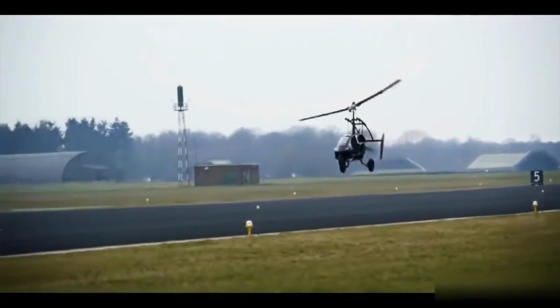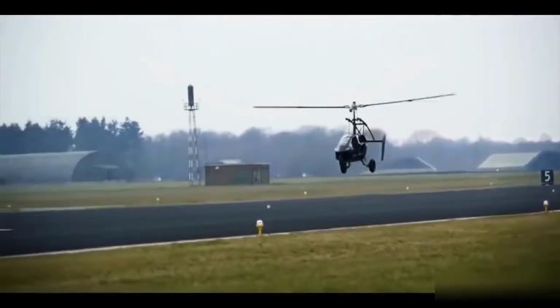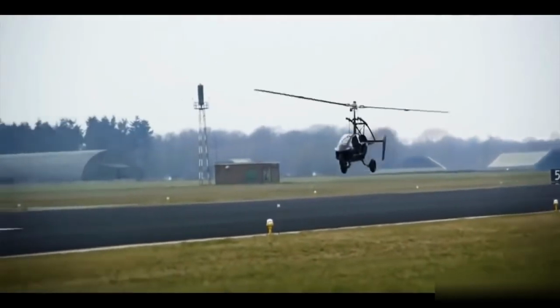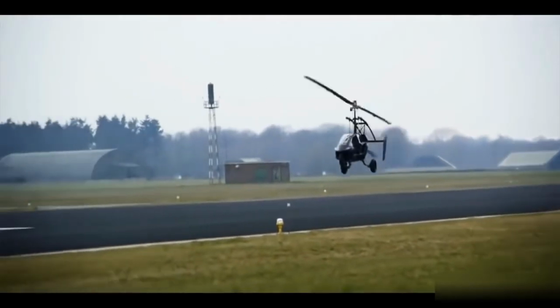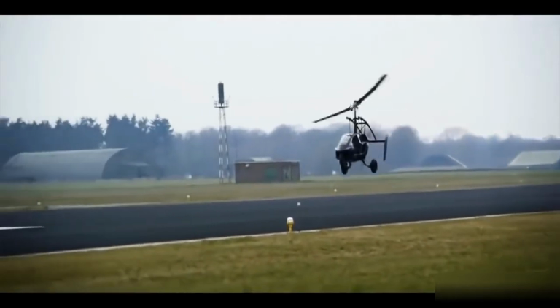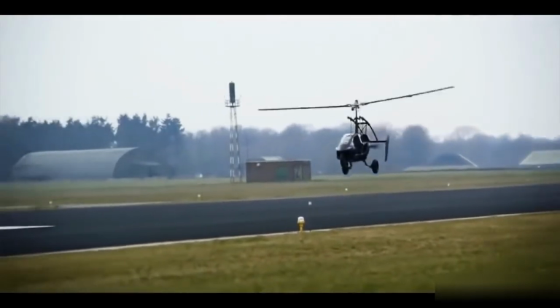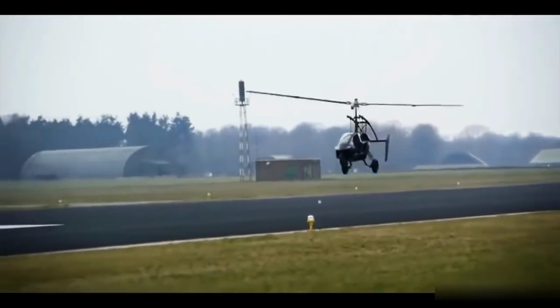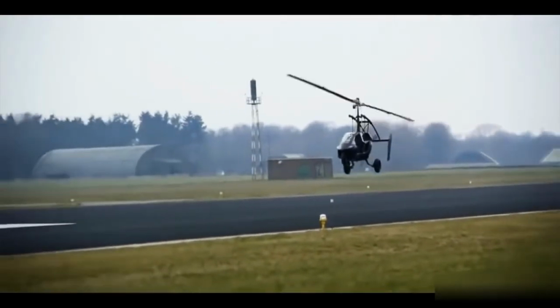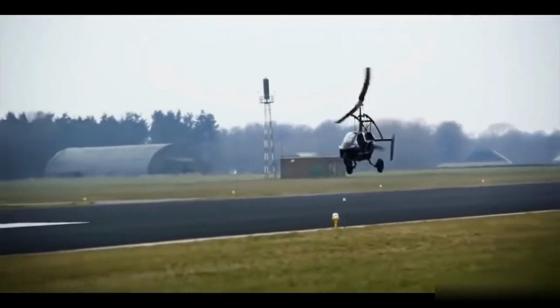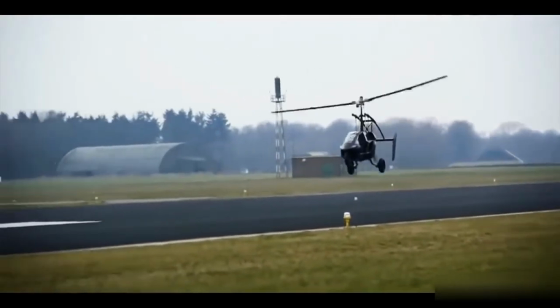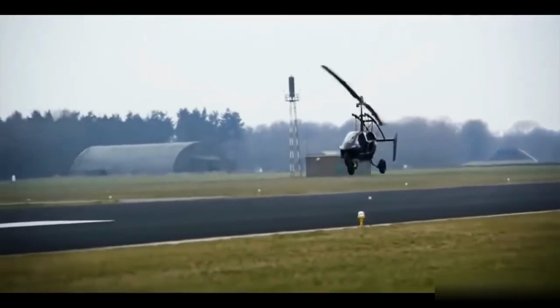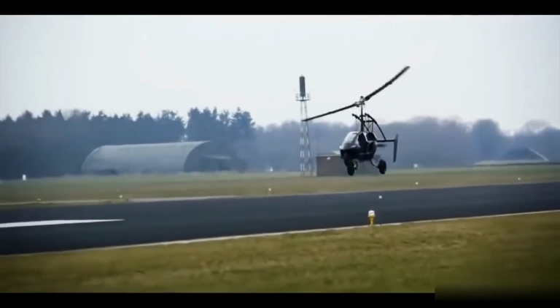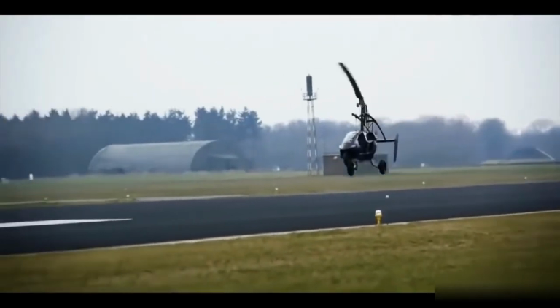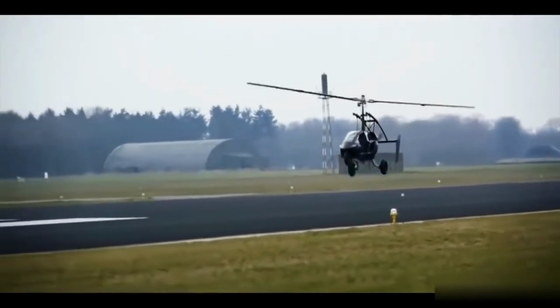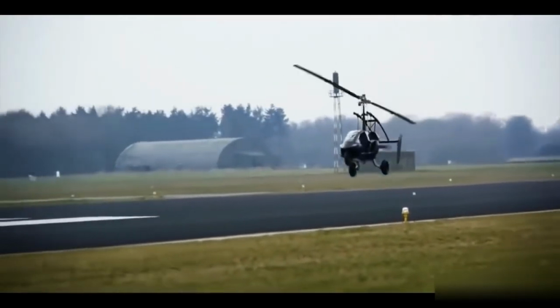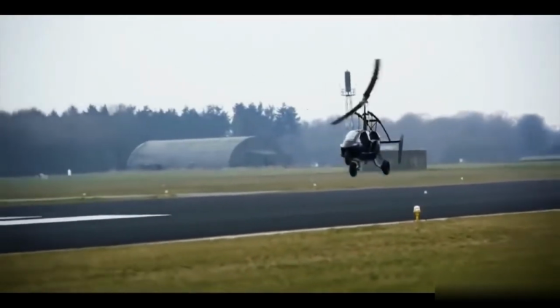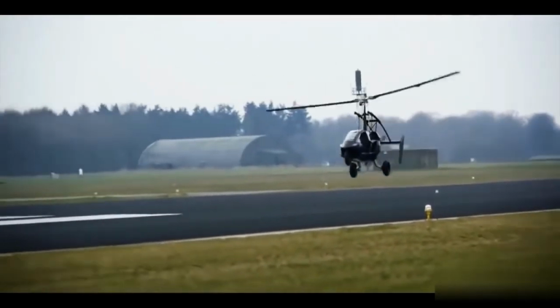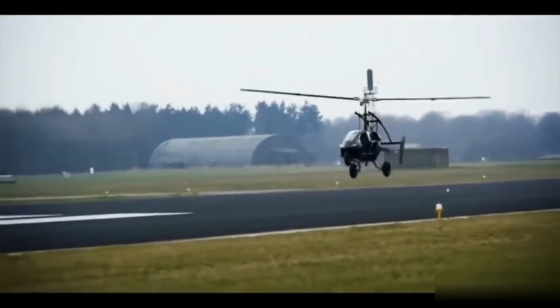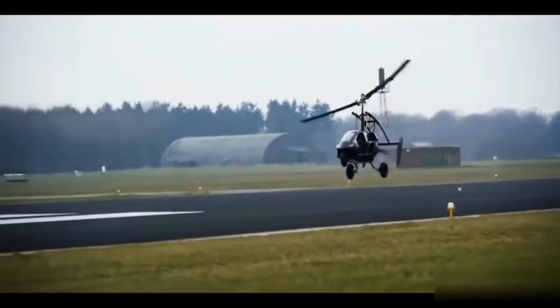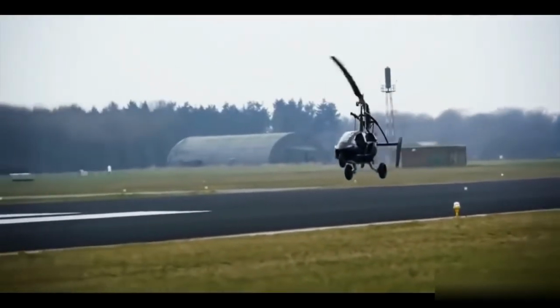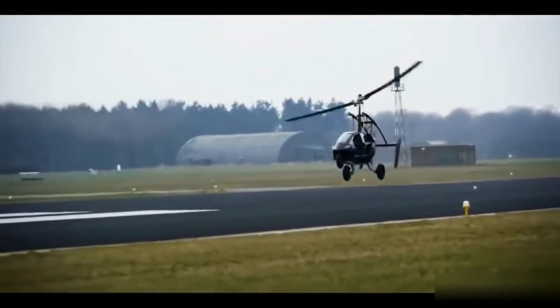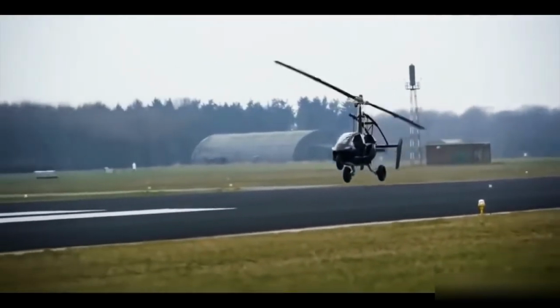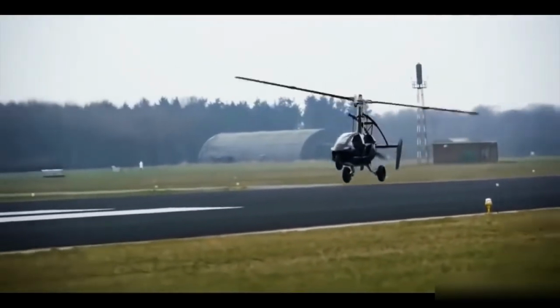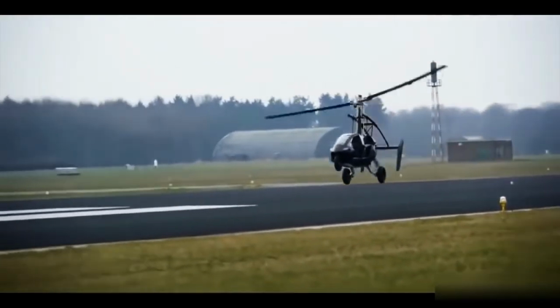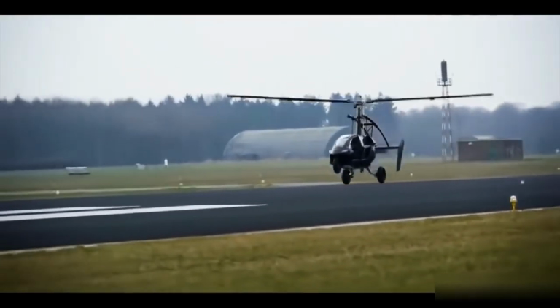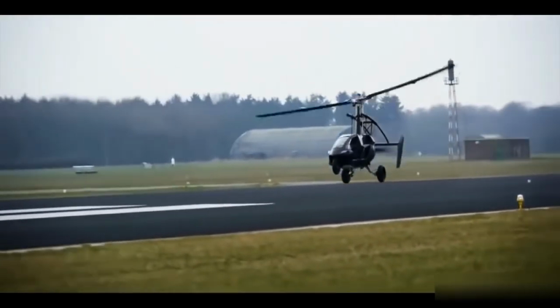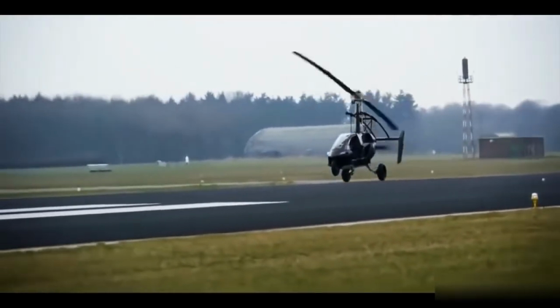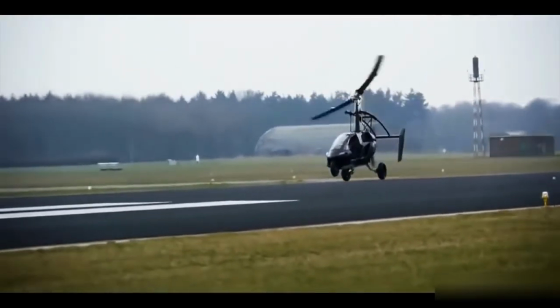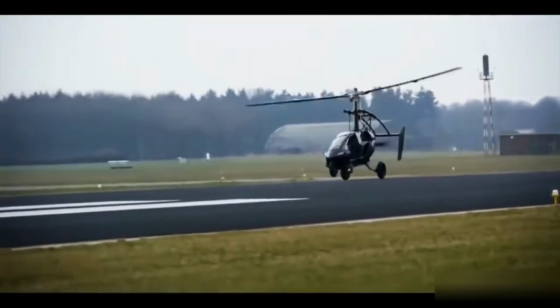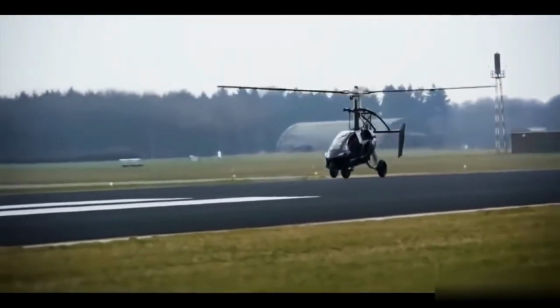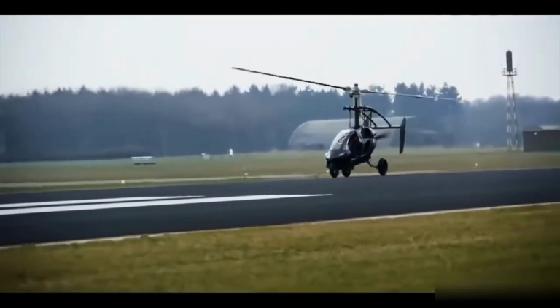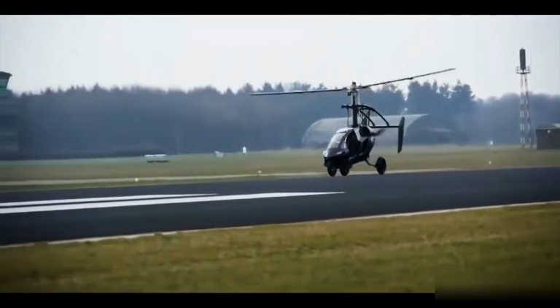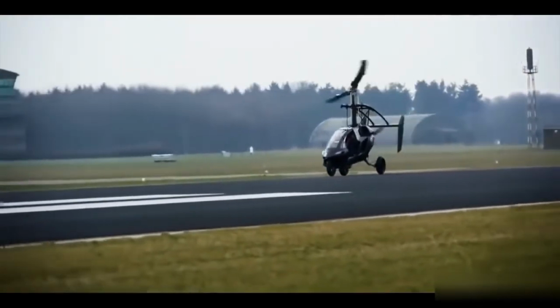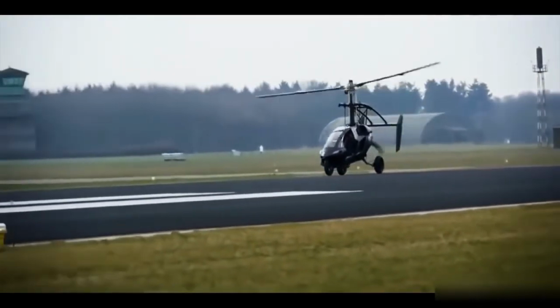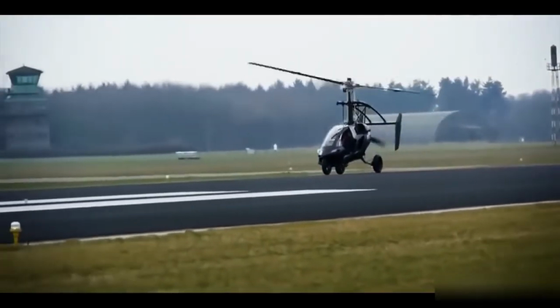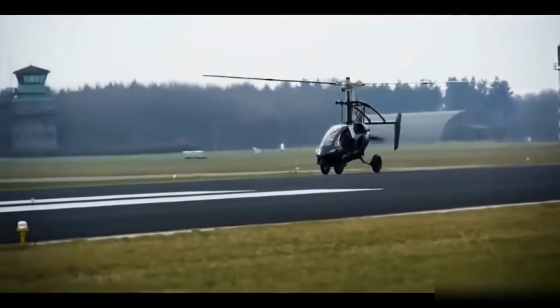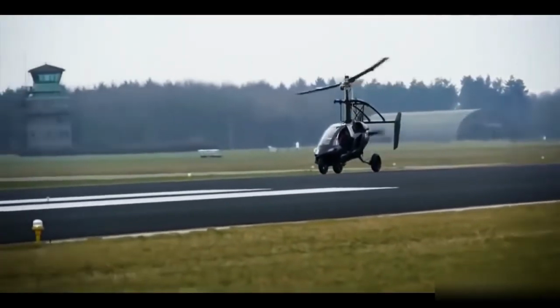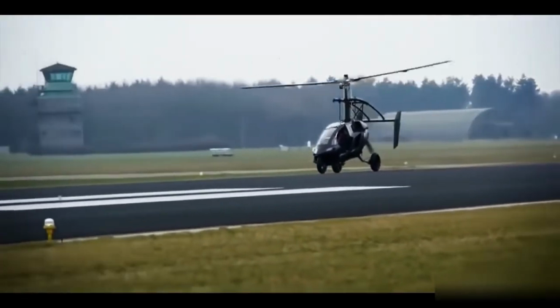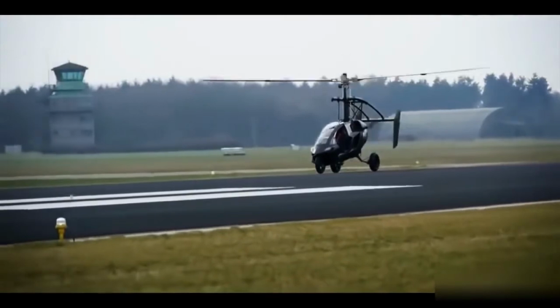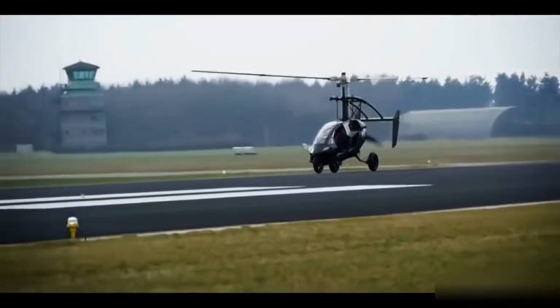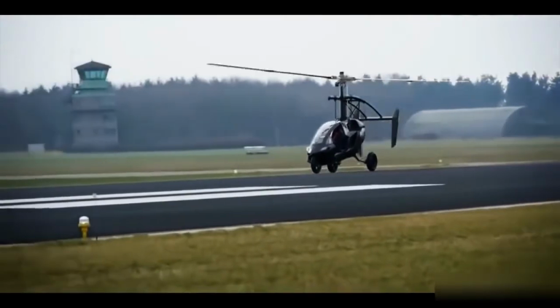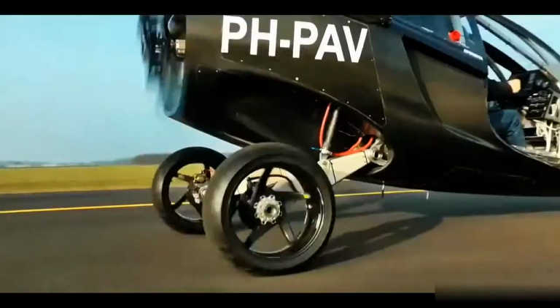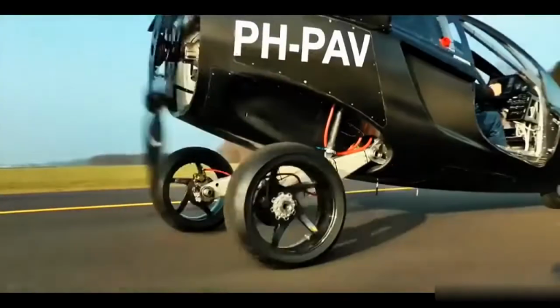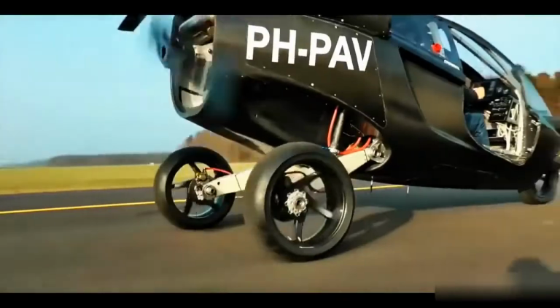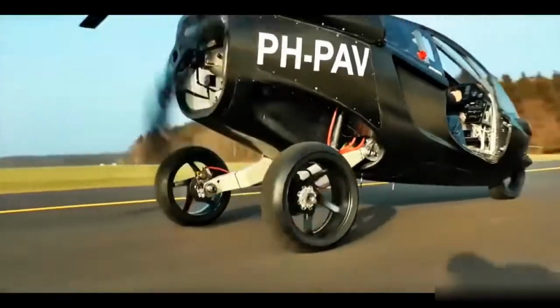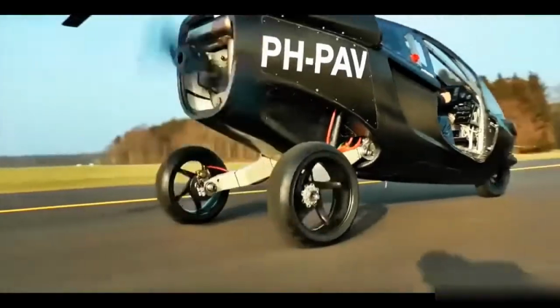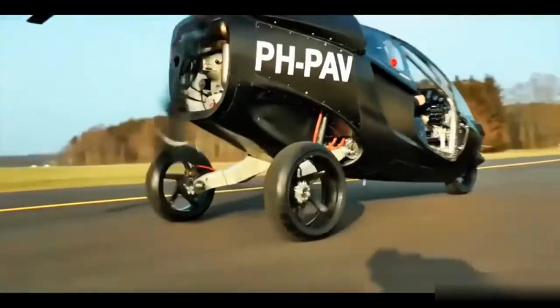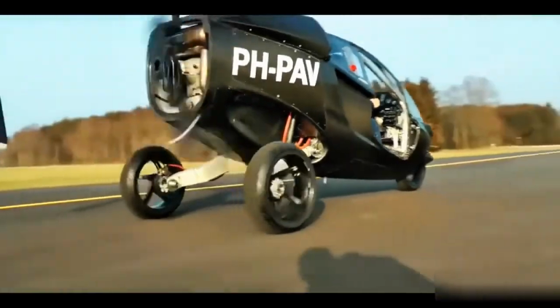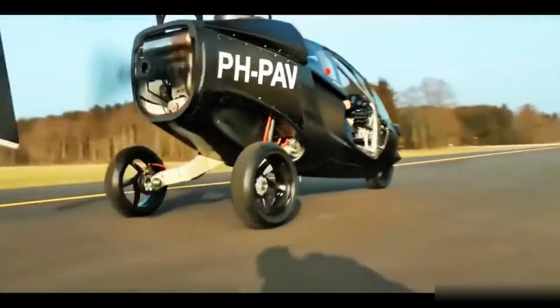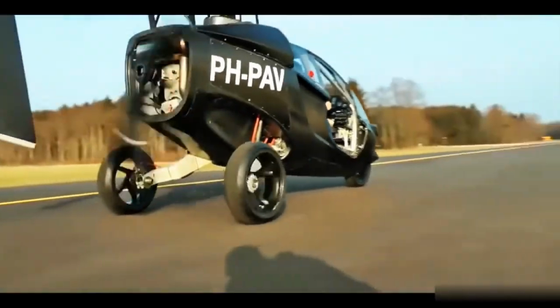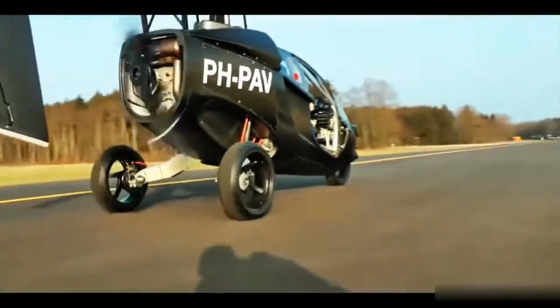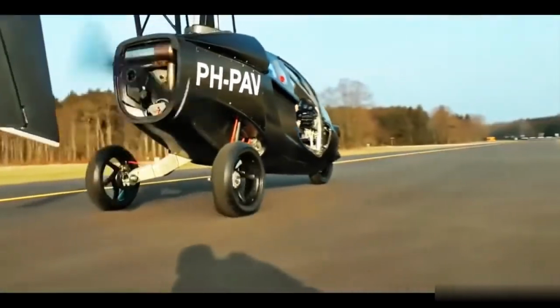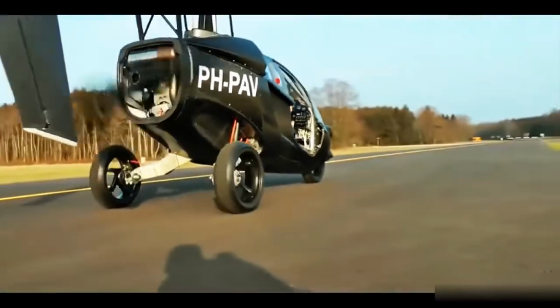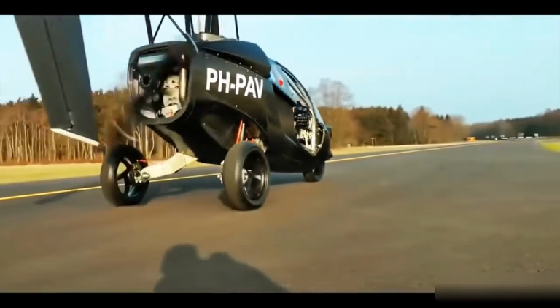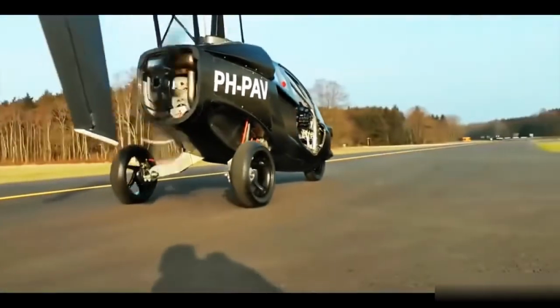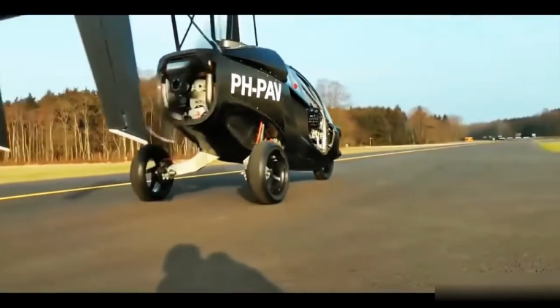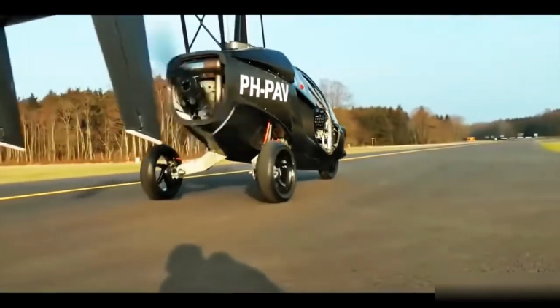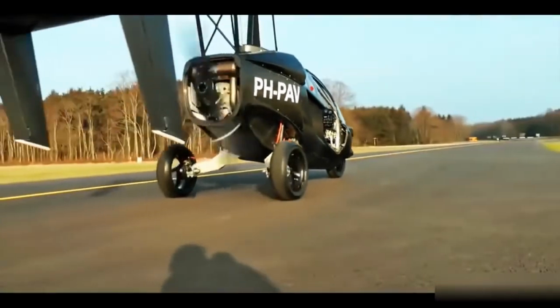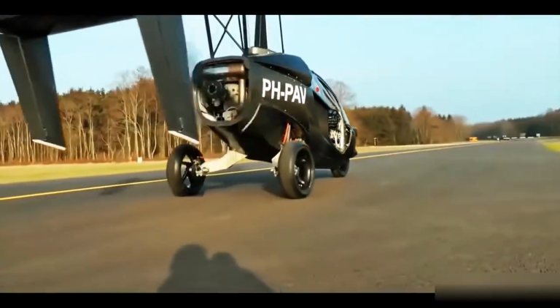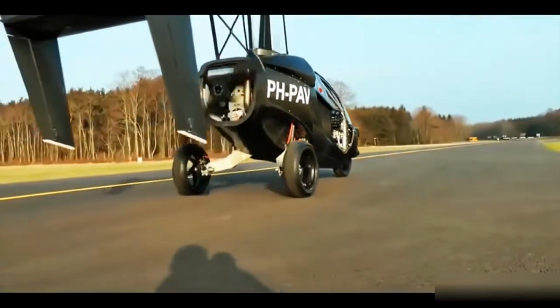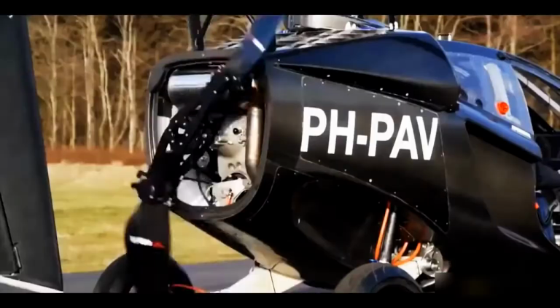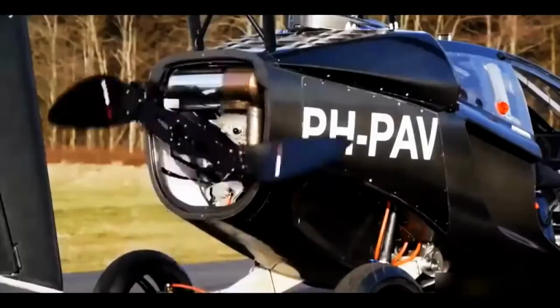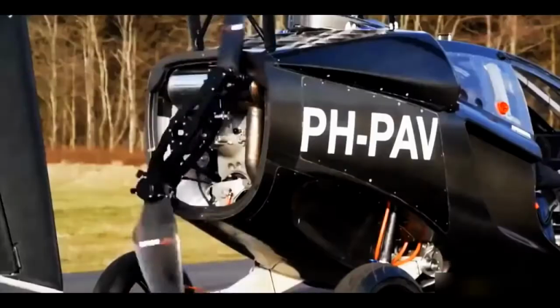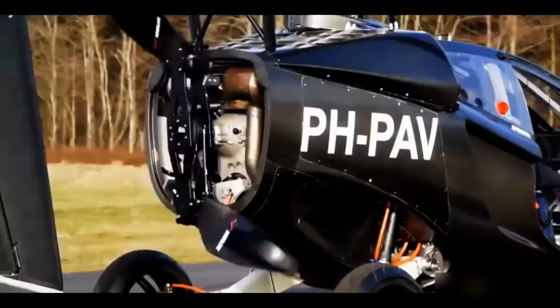Truly a door-to-door means of transportation. The PAL-V1's design could be the best example of what's coming to a driveway near you.